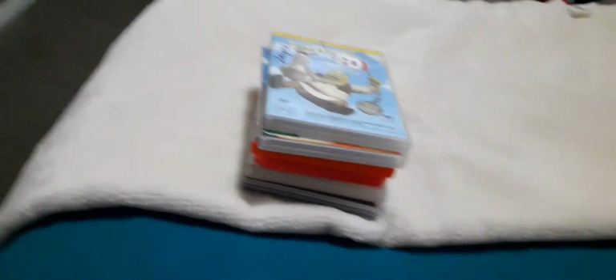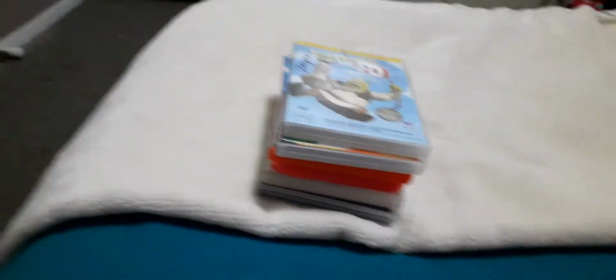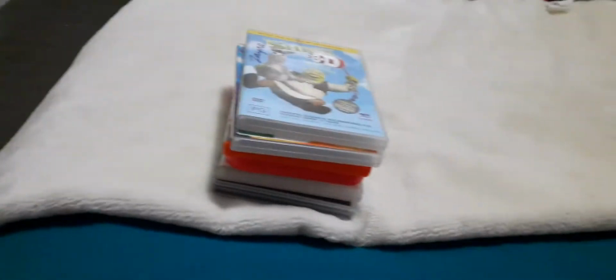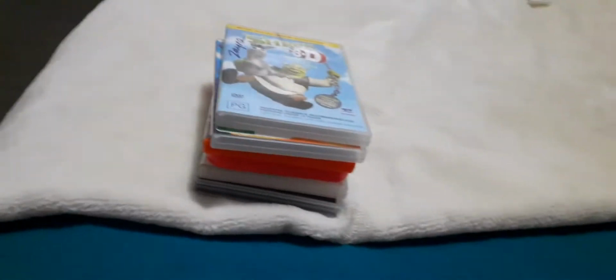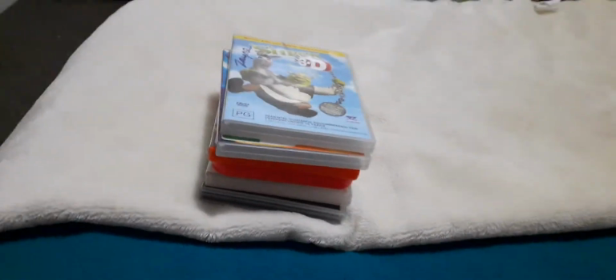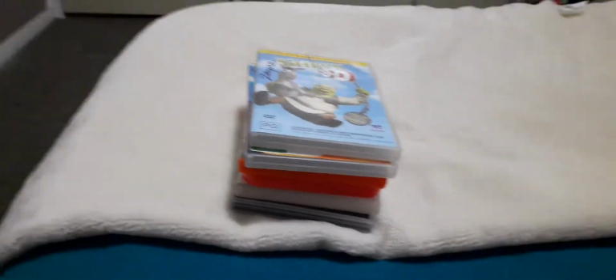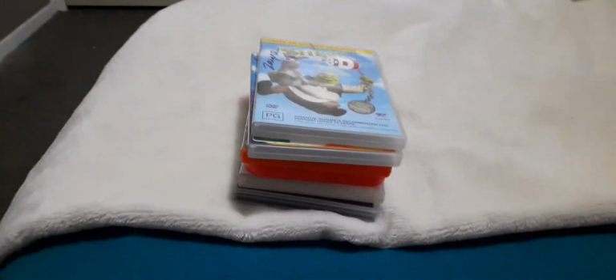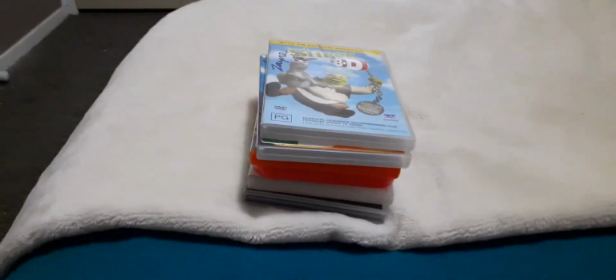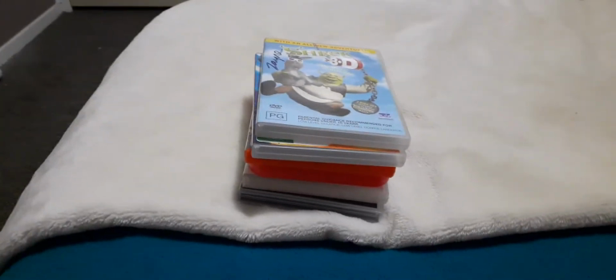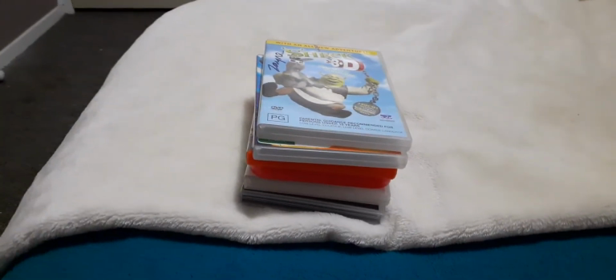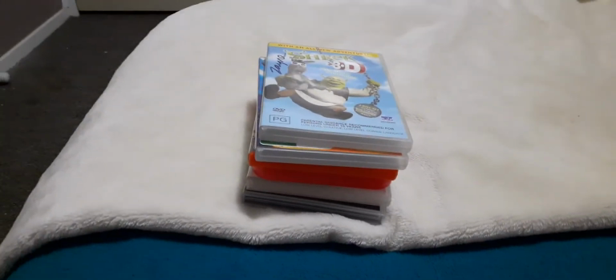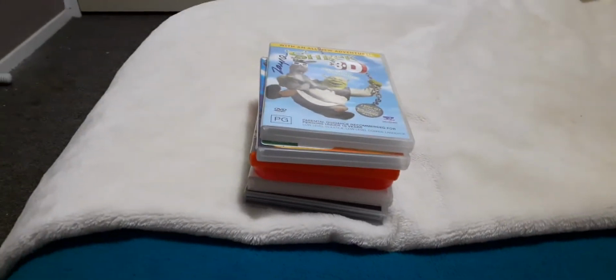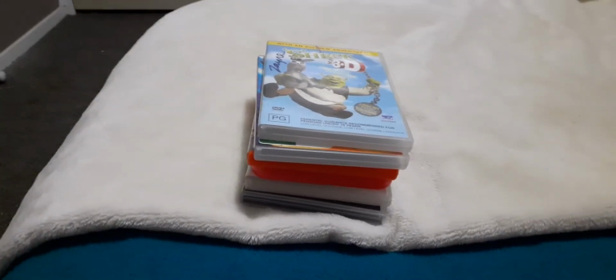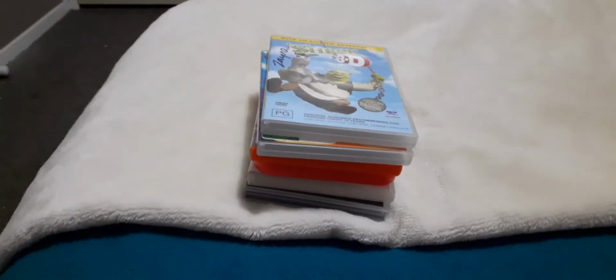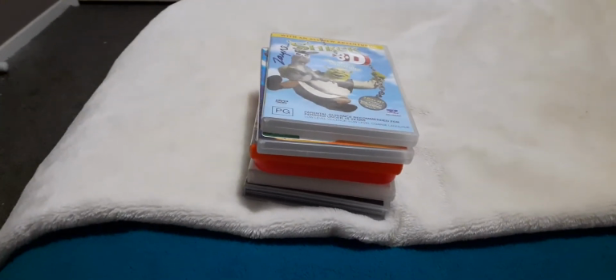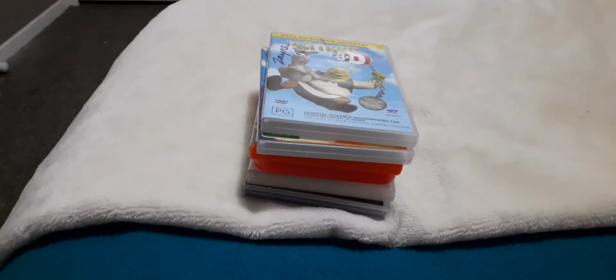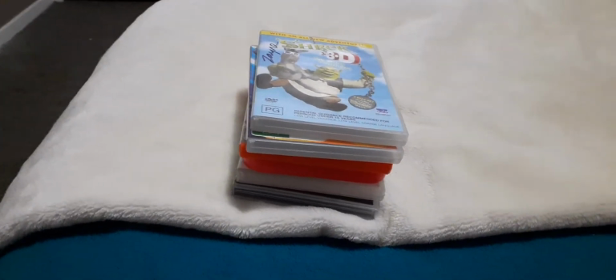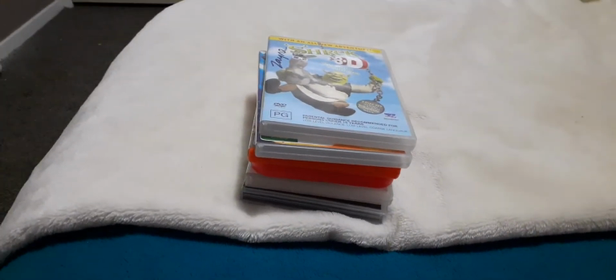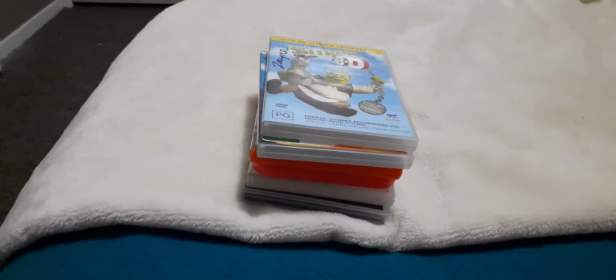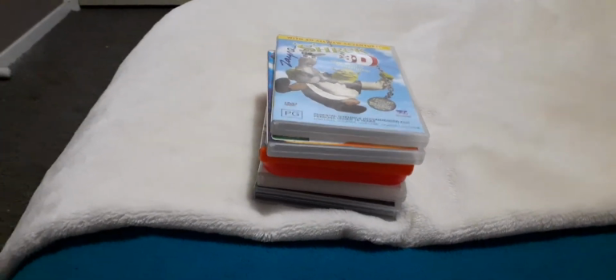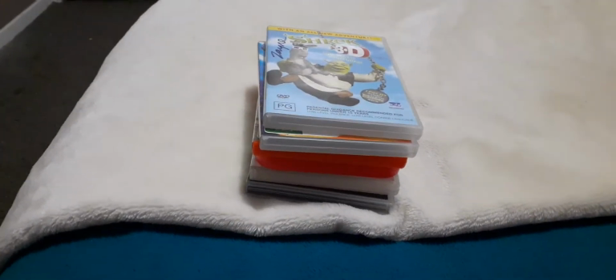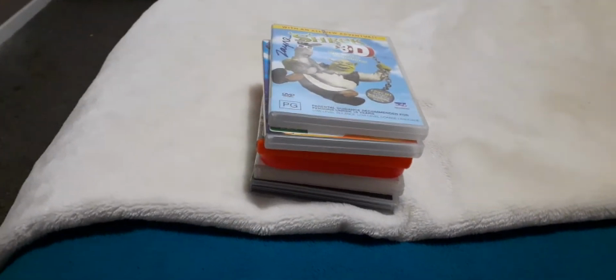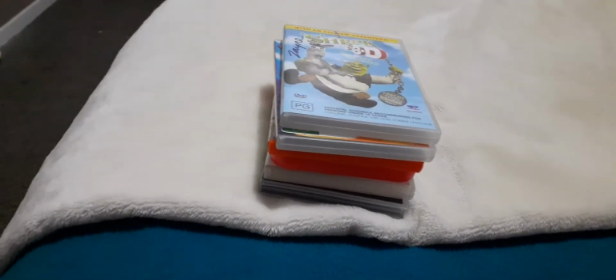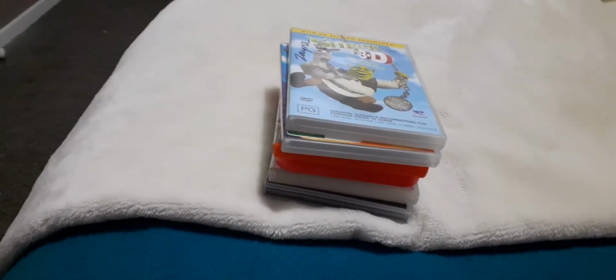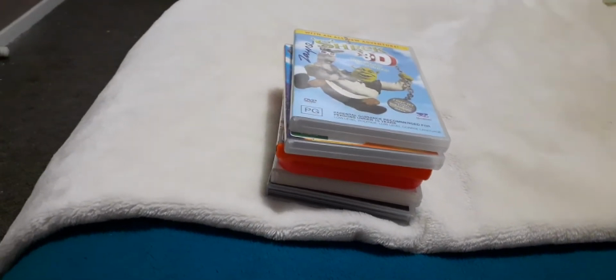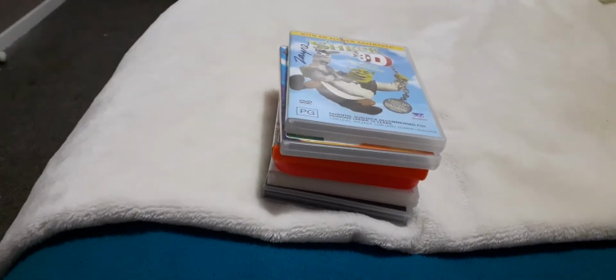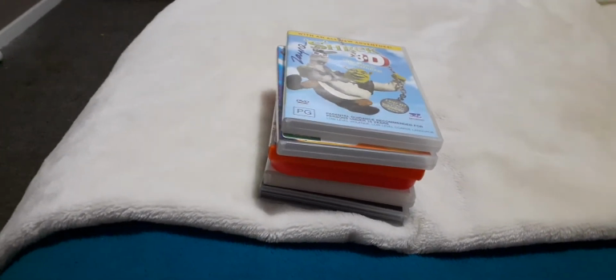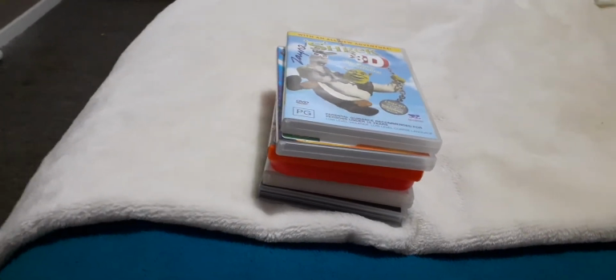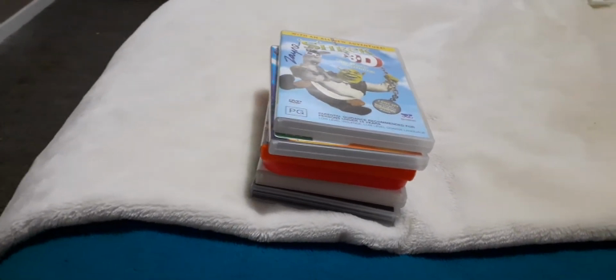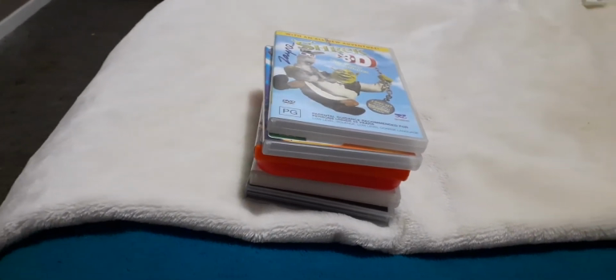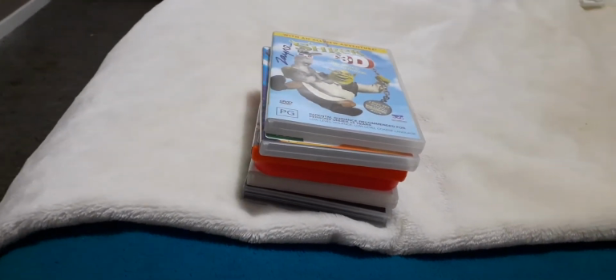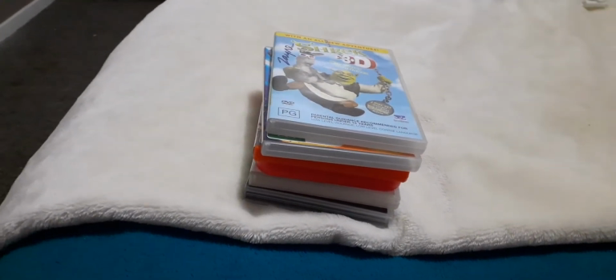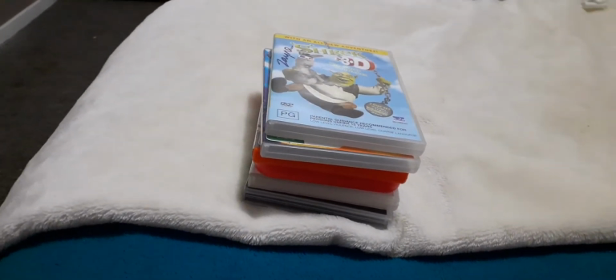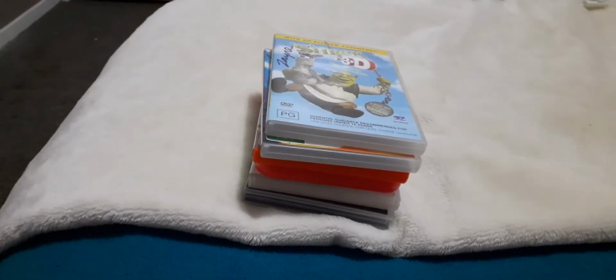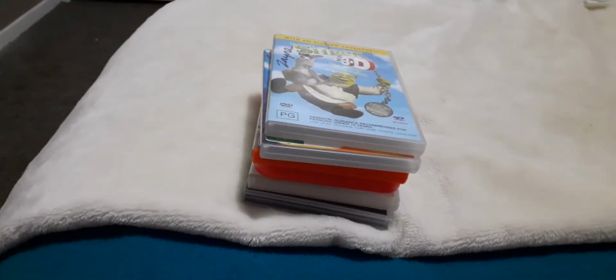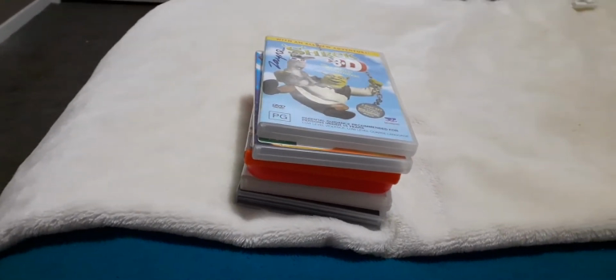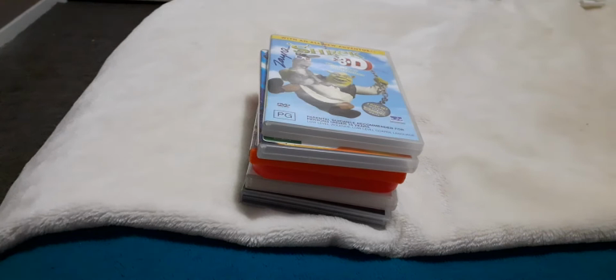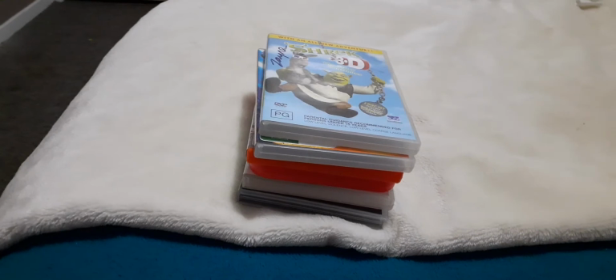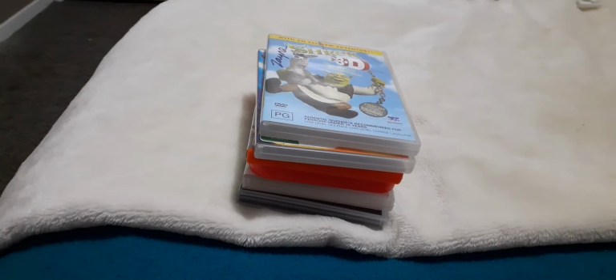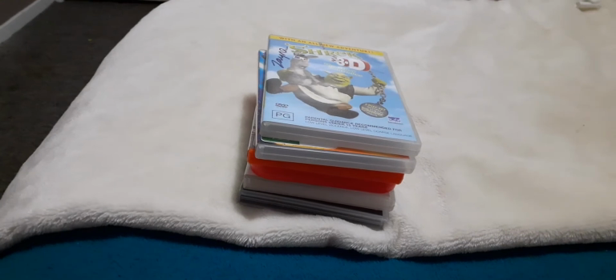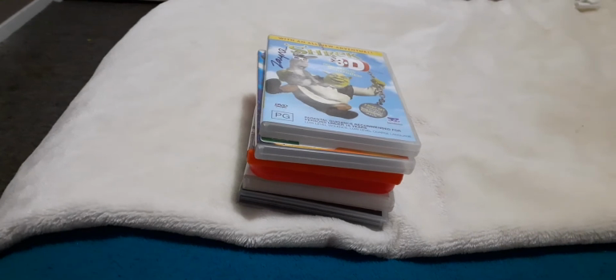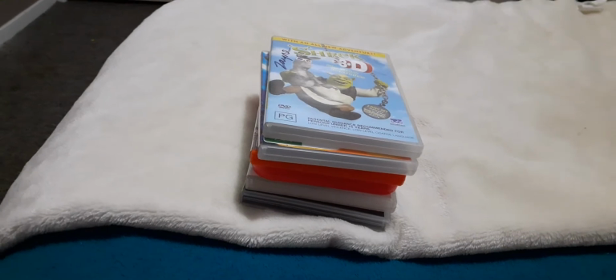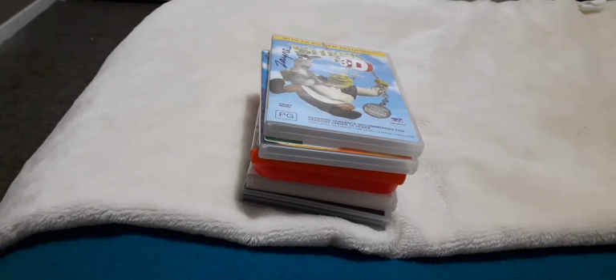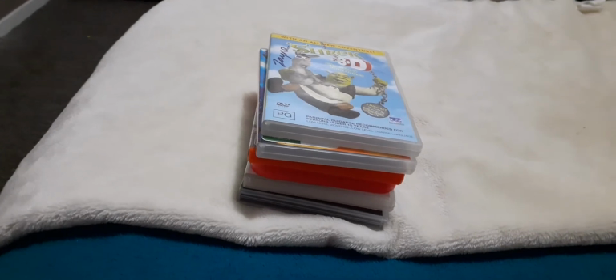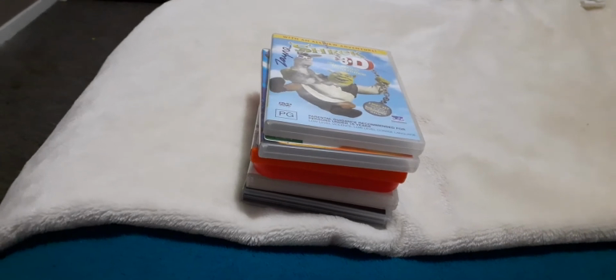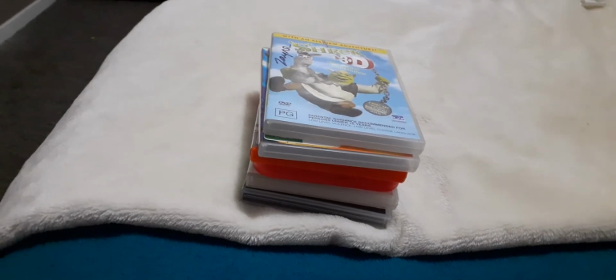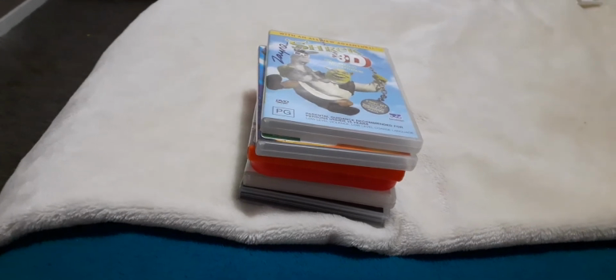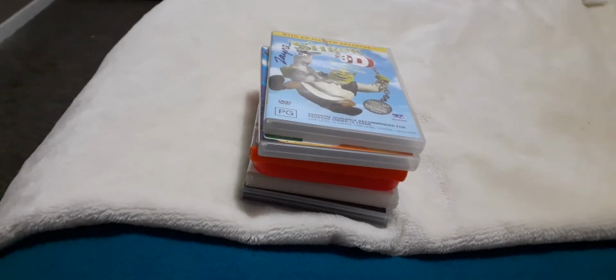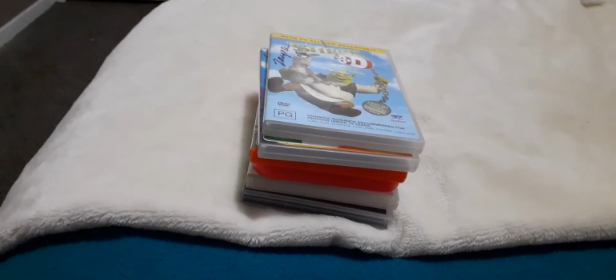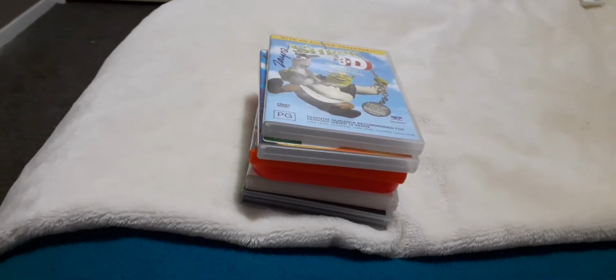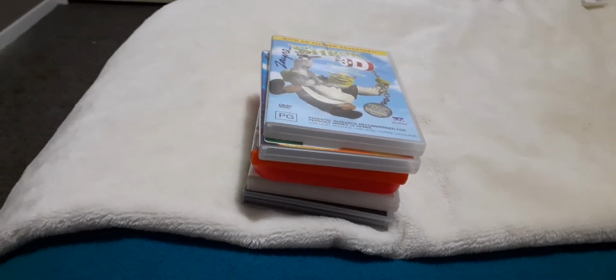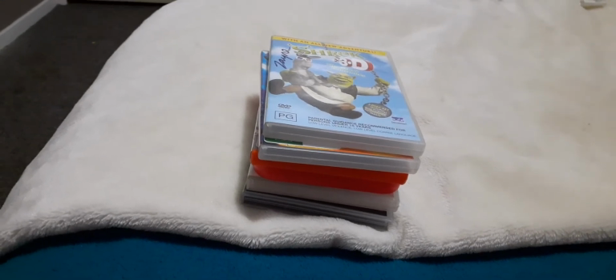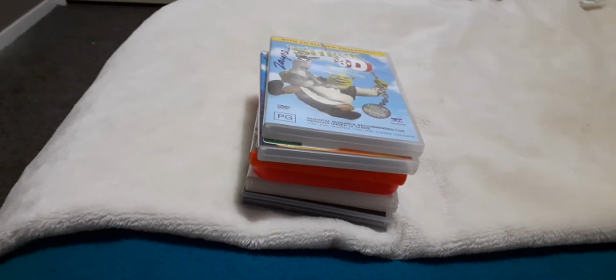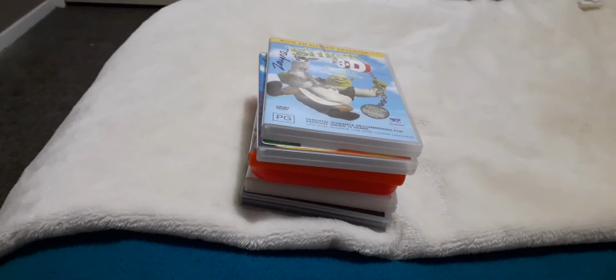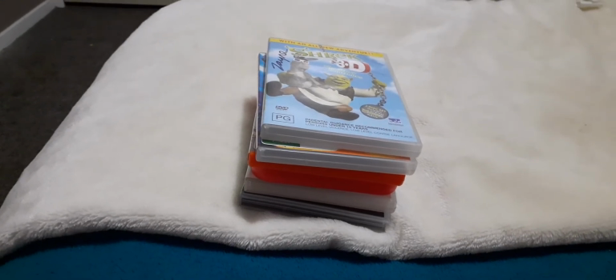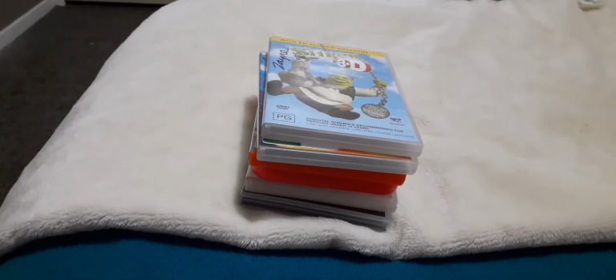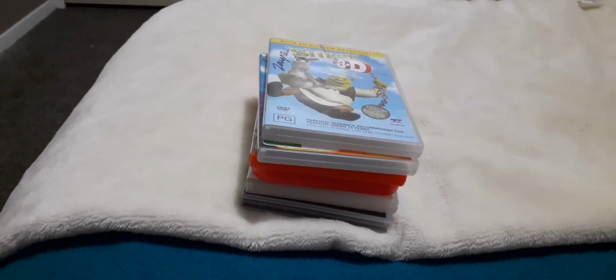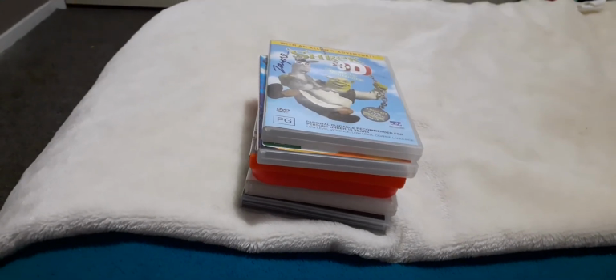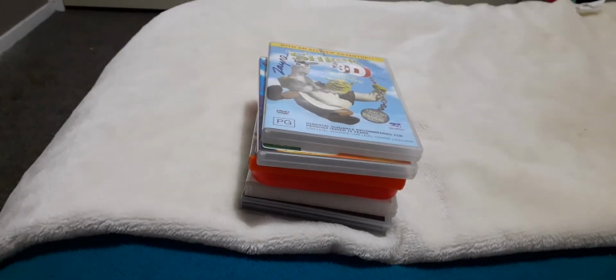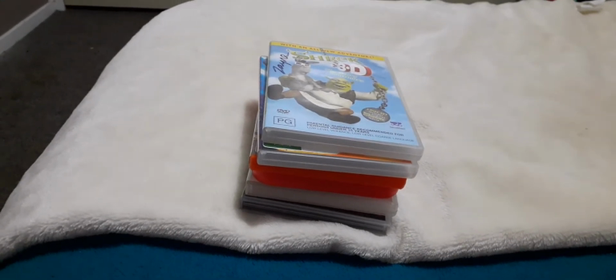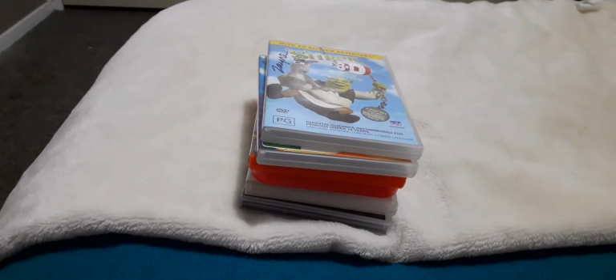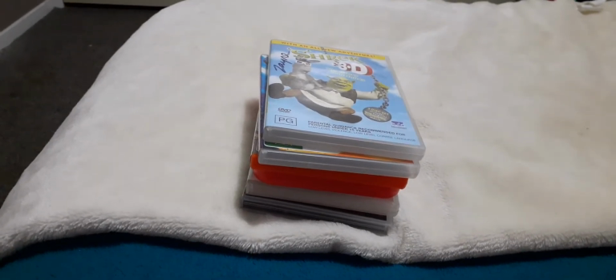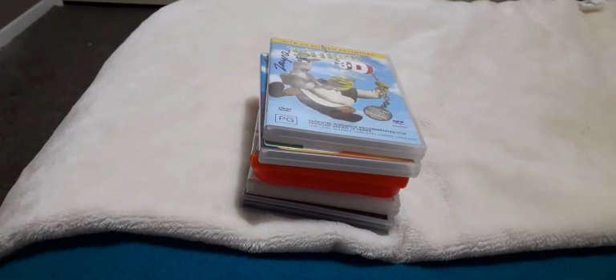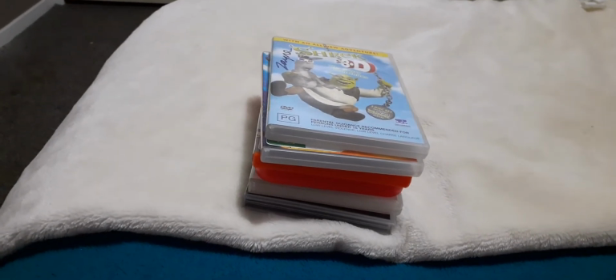Hey guys, this is Ant here and today I'm going to show you my DVD update that Mummy bought at the Neighborhood Center and I bought at CX today.